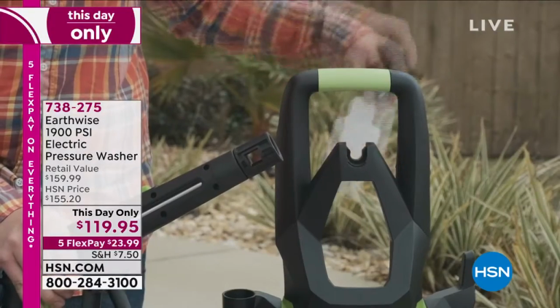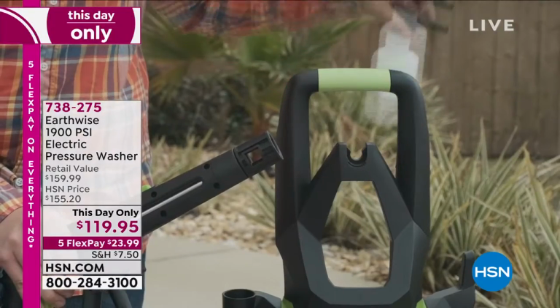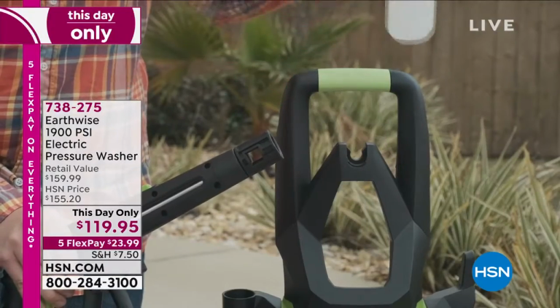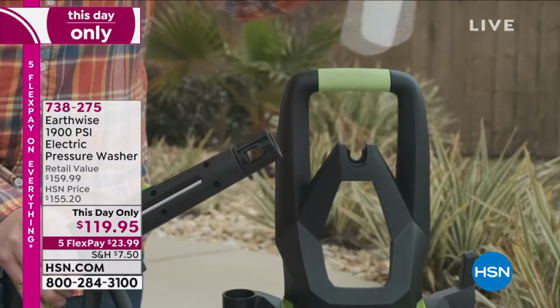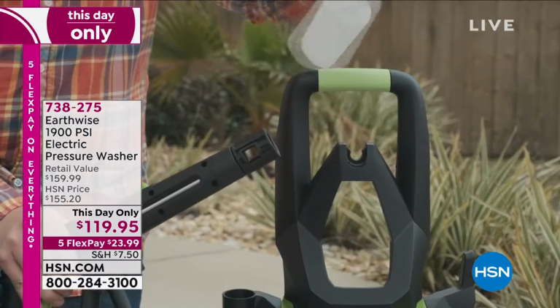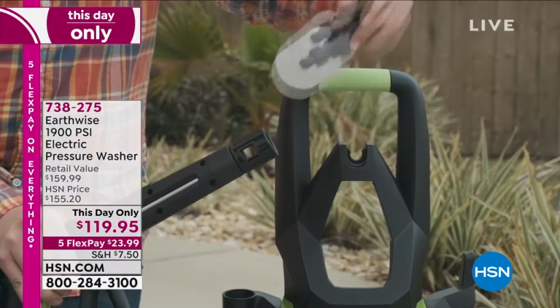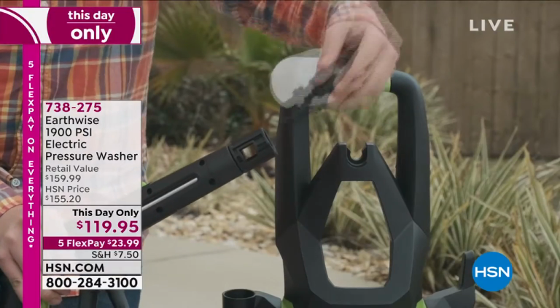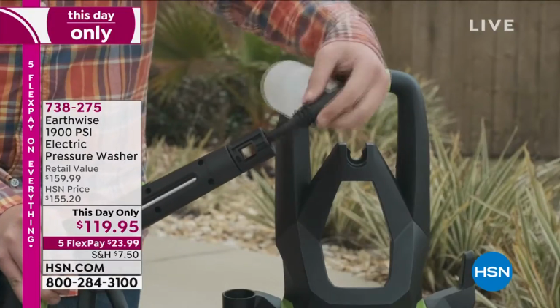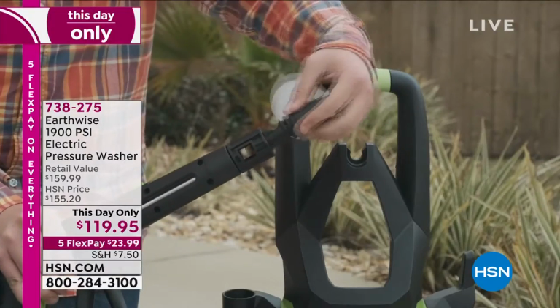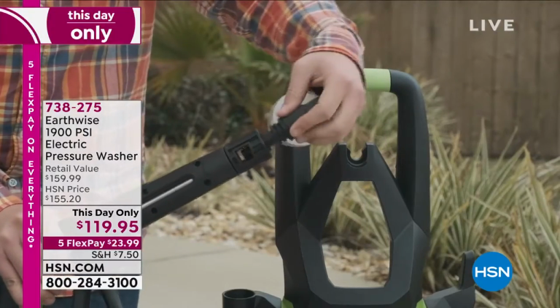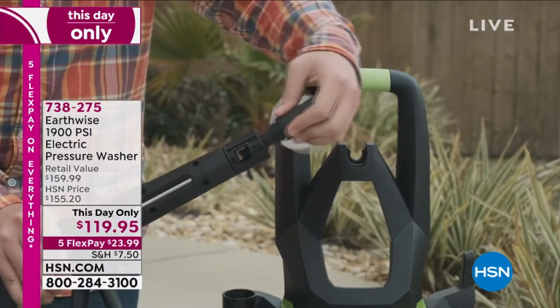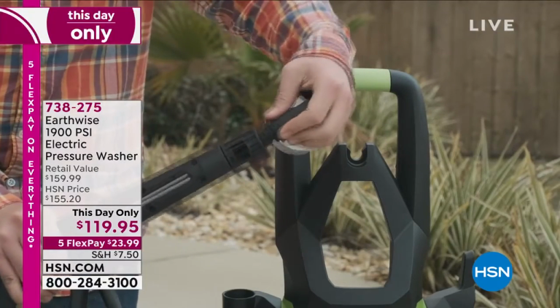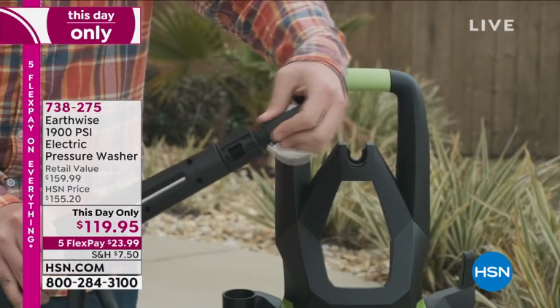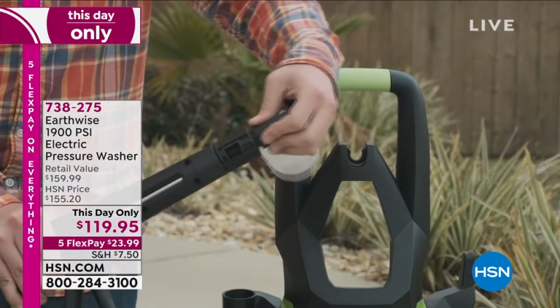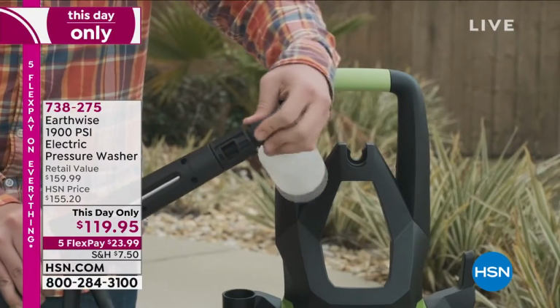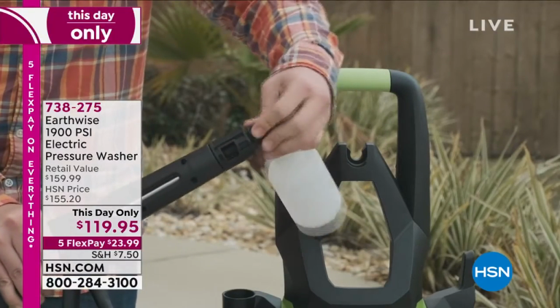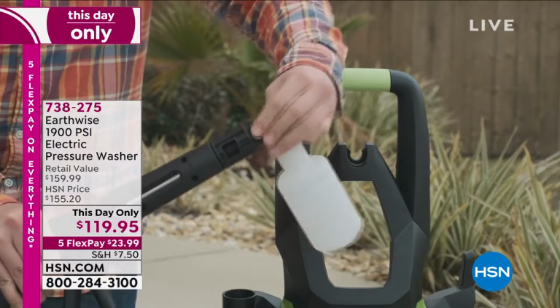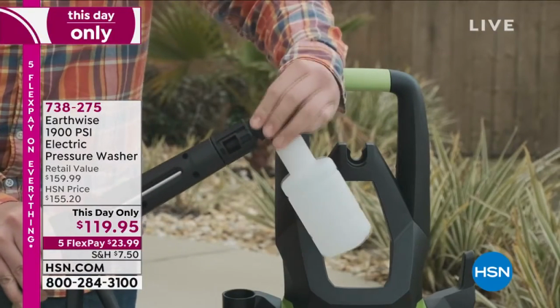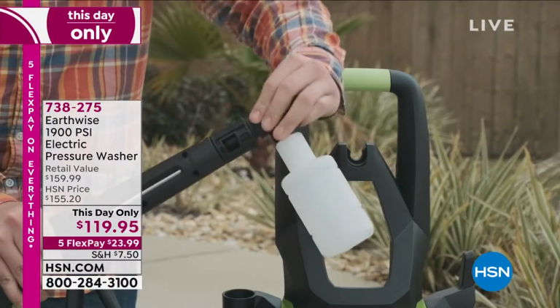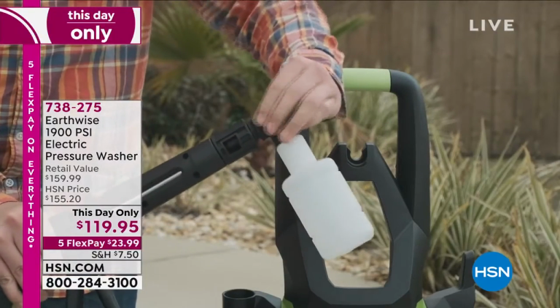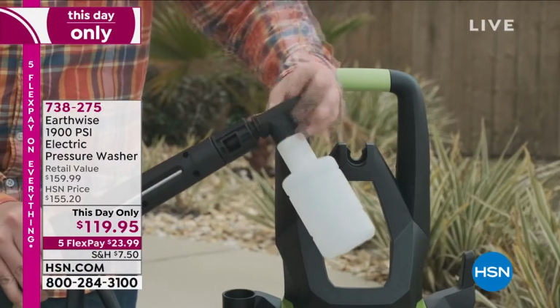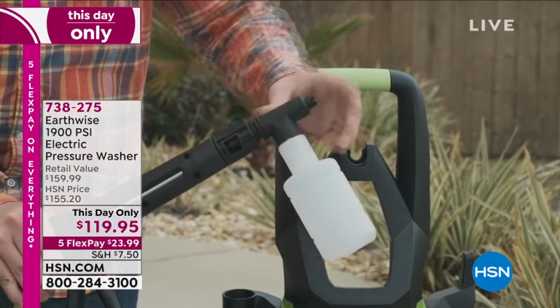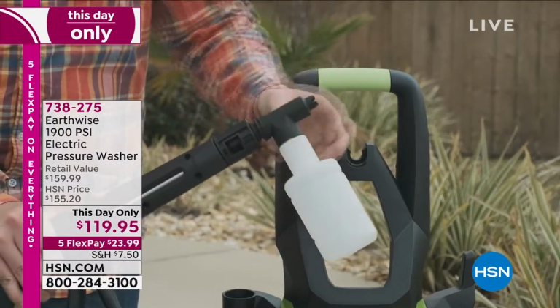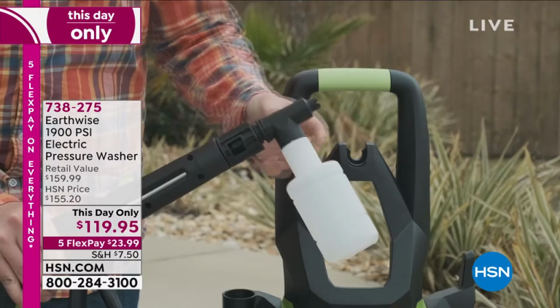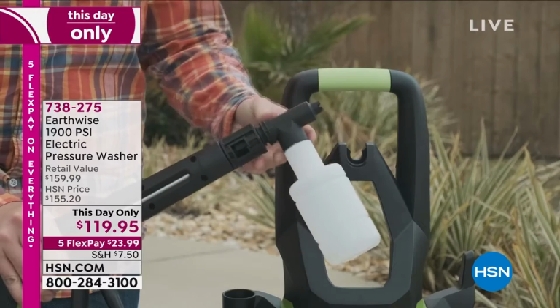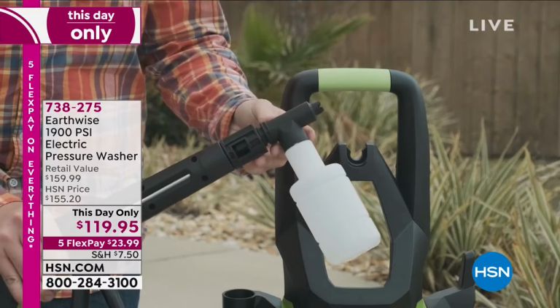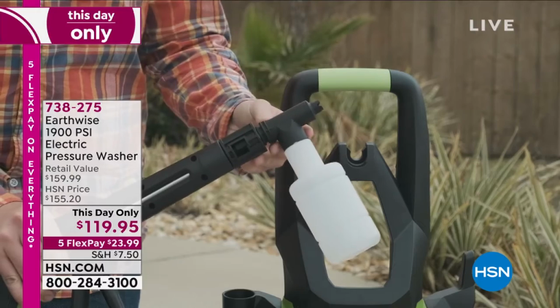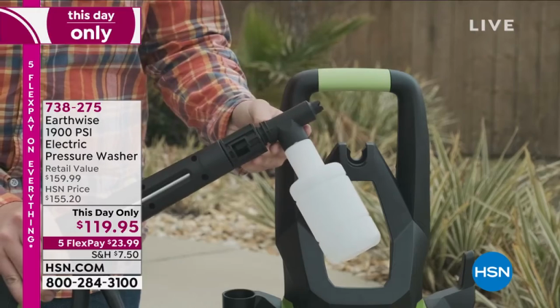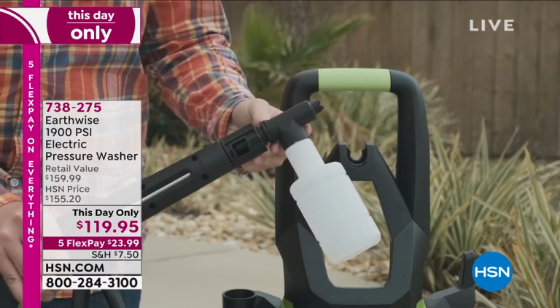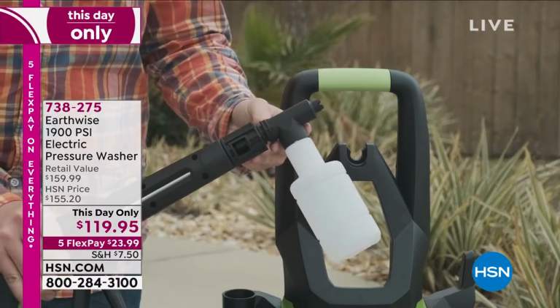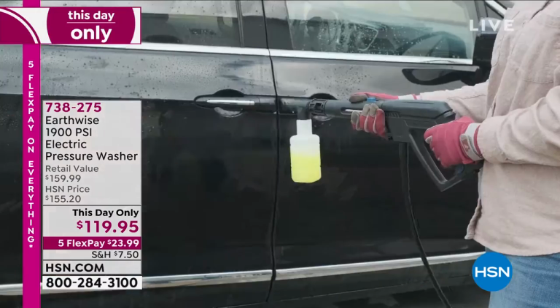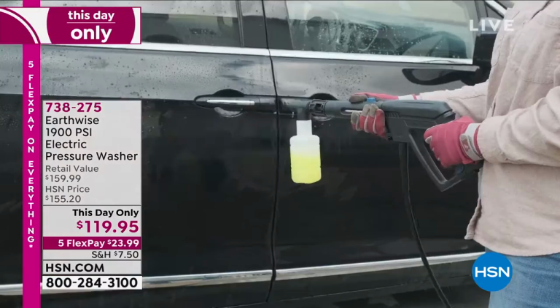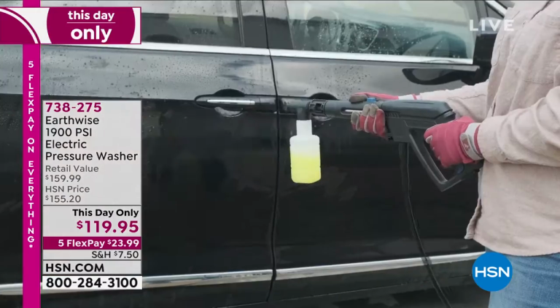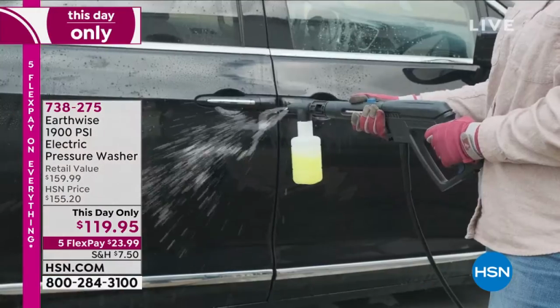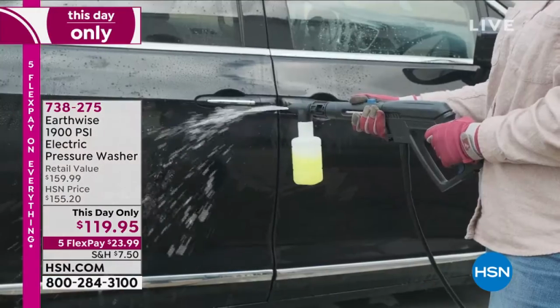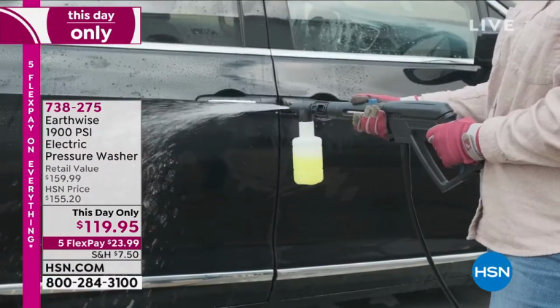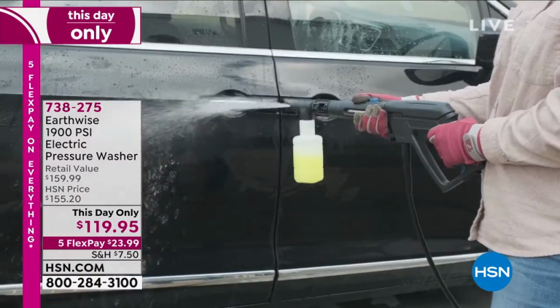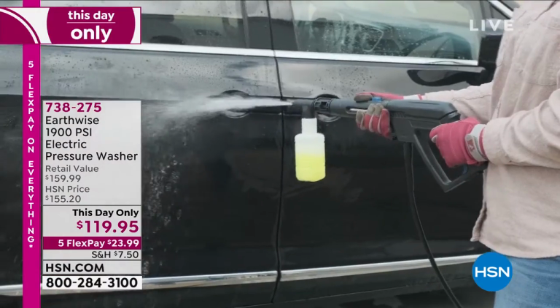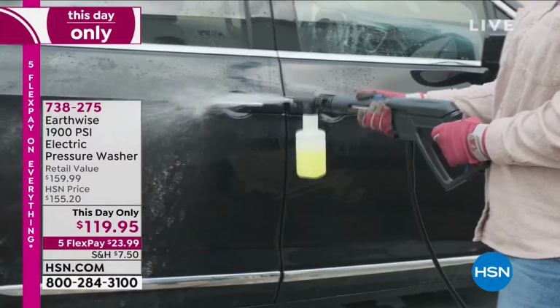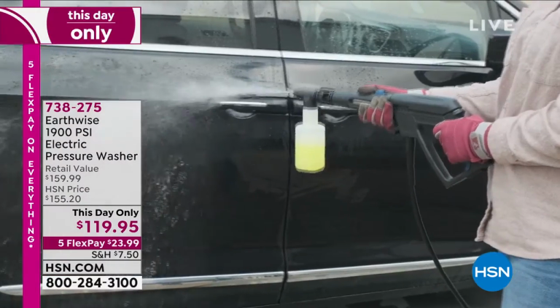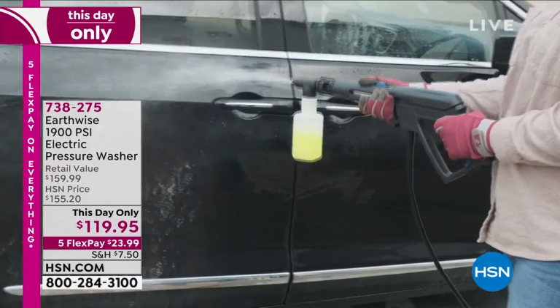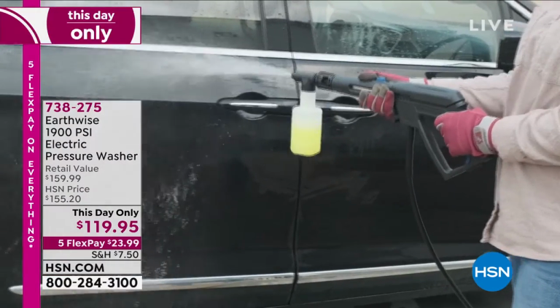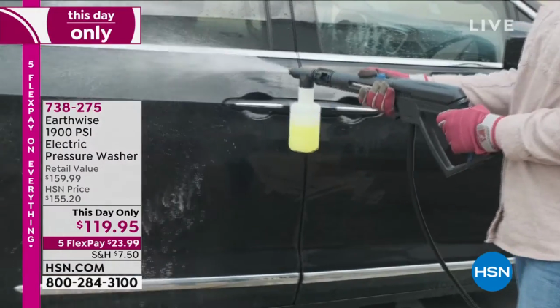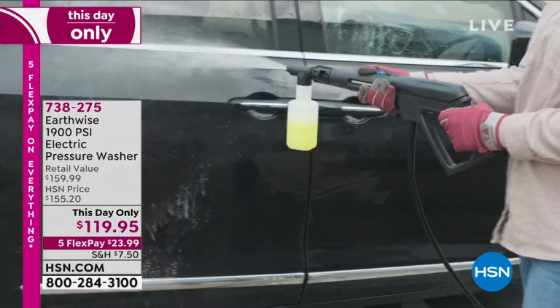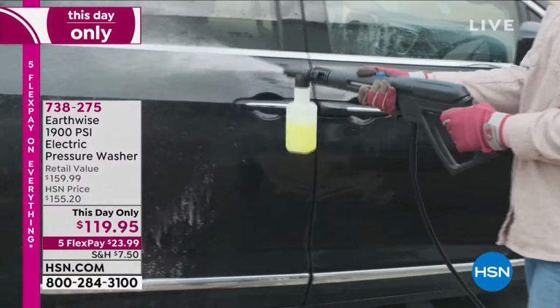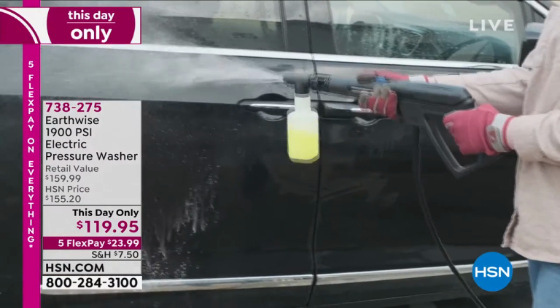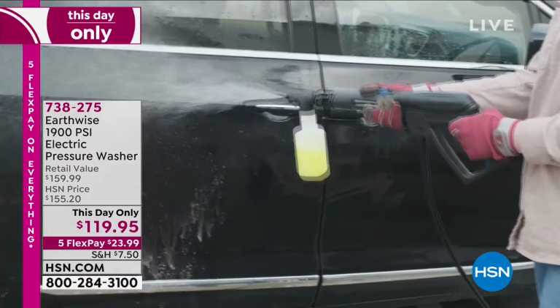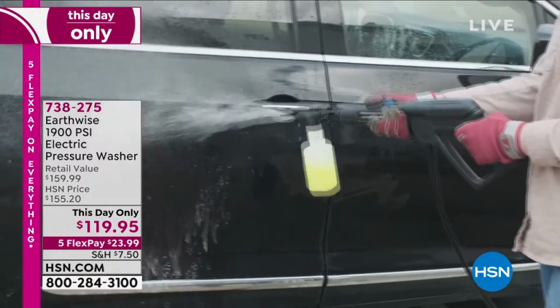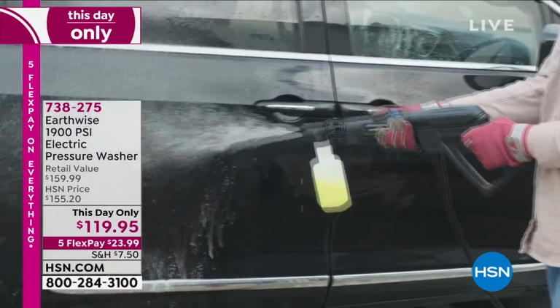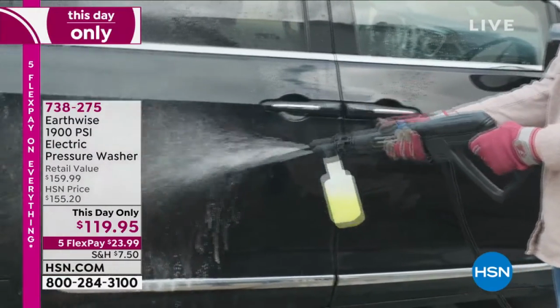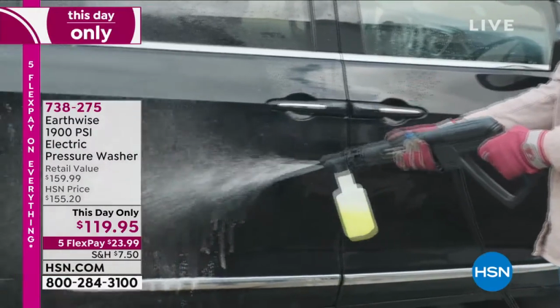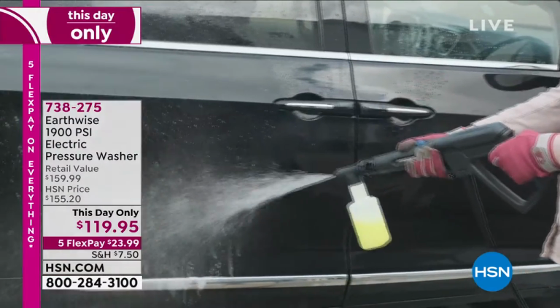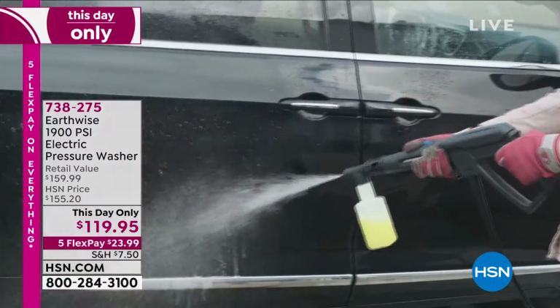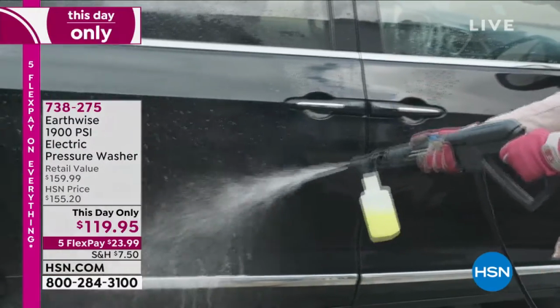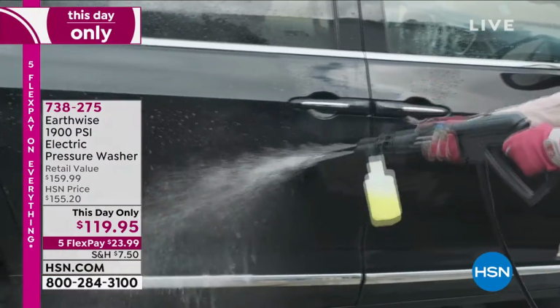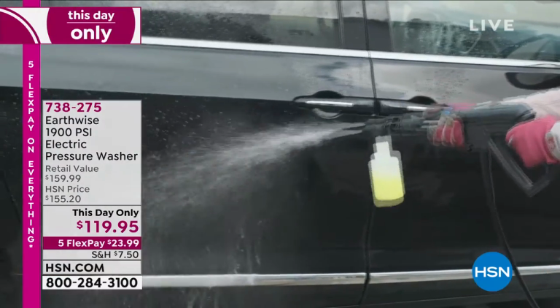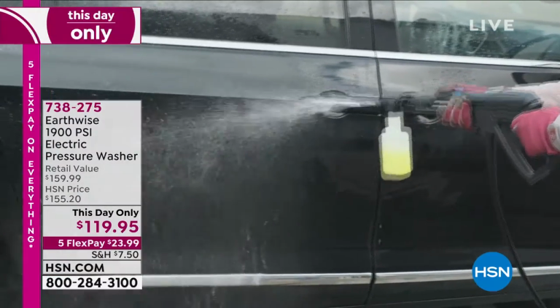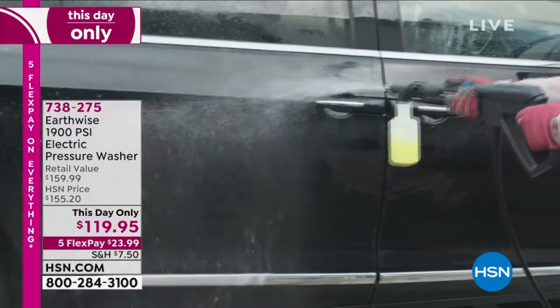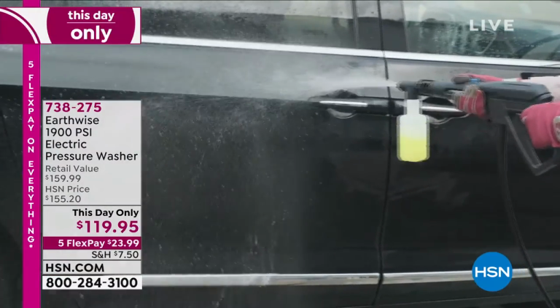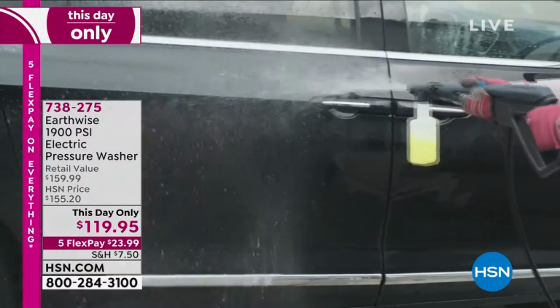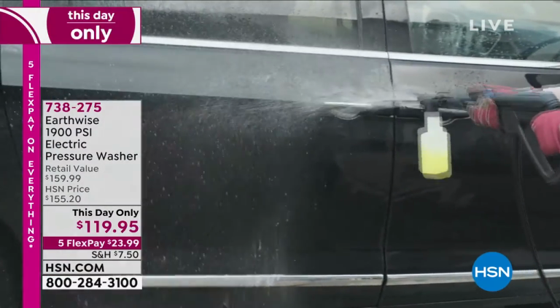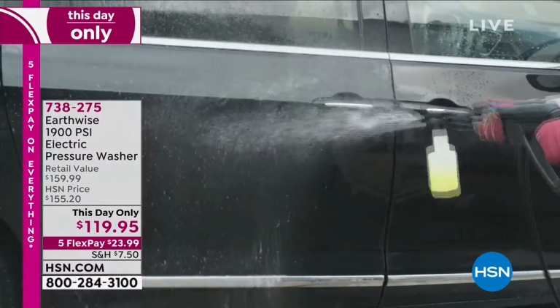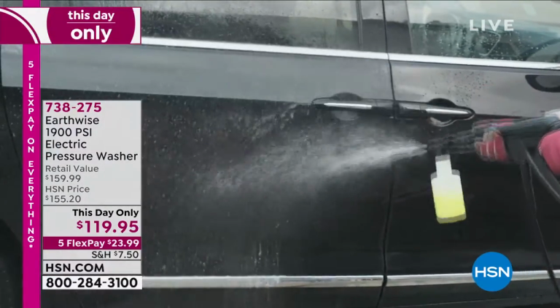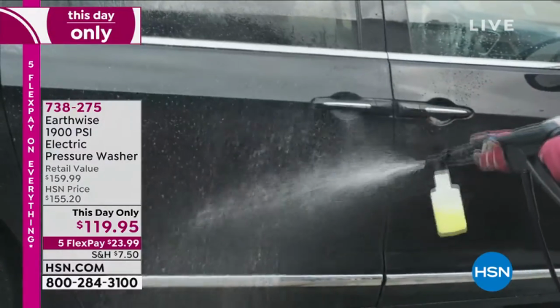I made it my pick because I think everybody deserves to have a pressure washer. Once you use it, you will never go back to cleaning the old-fashioned way.